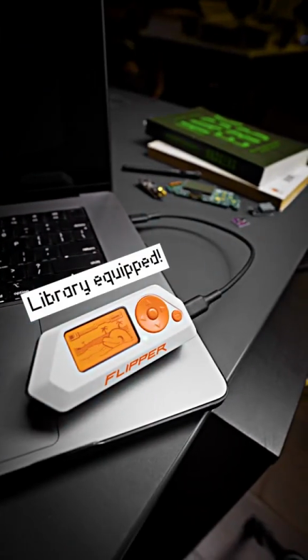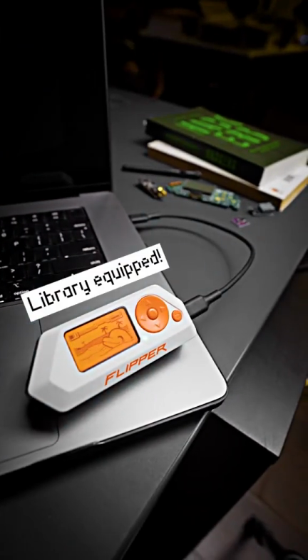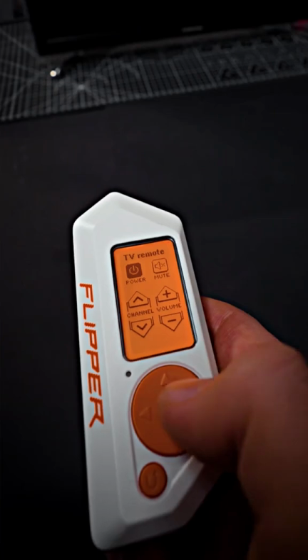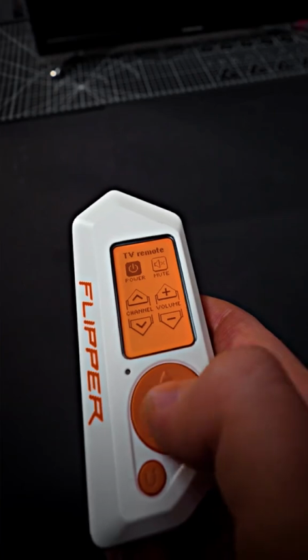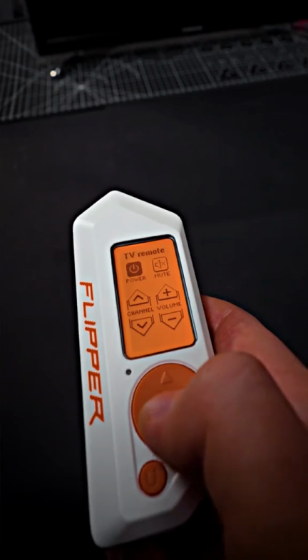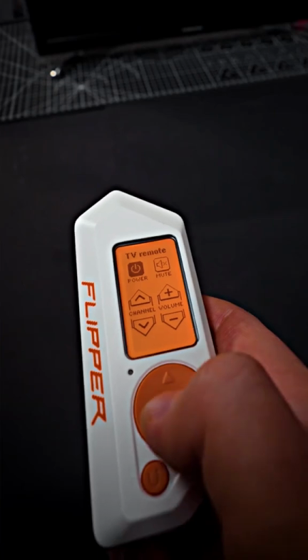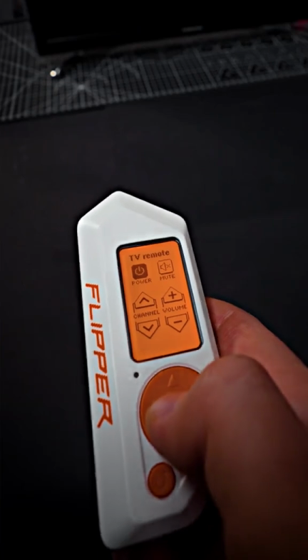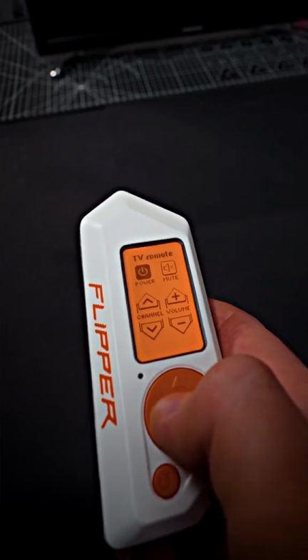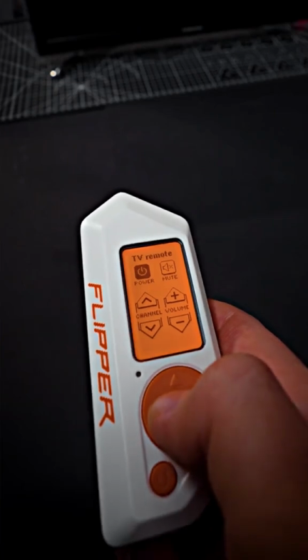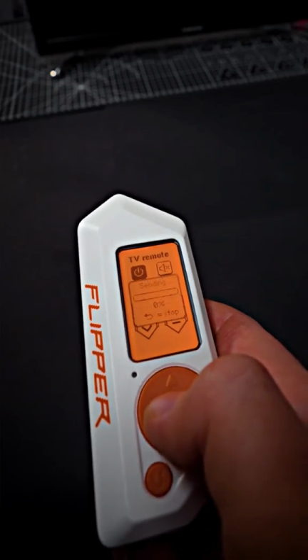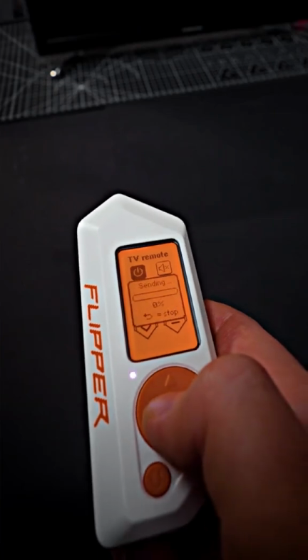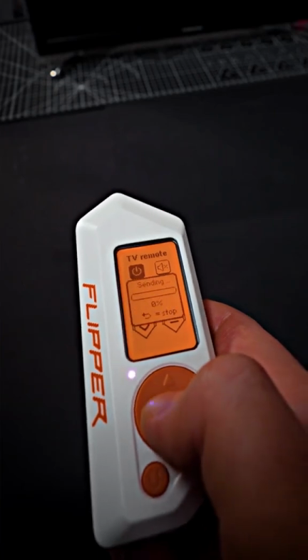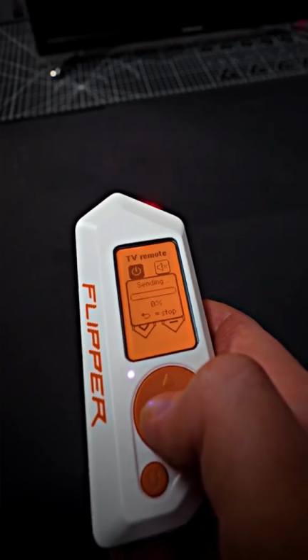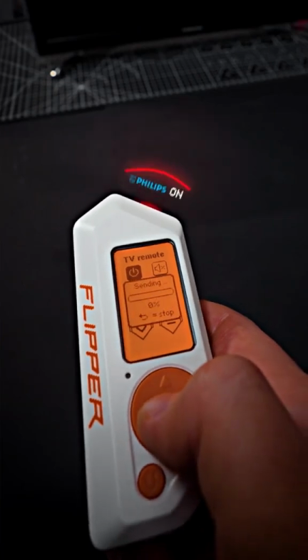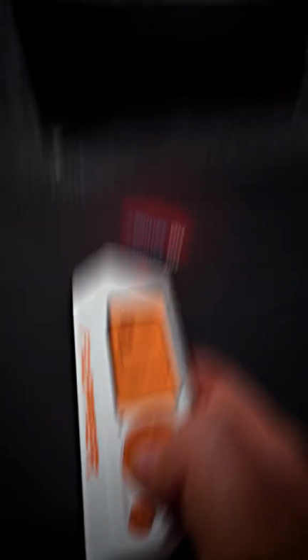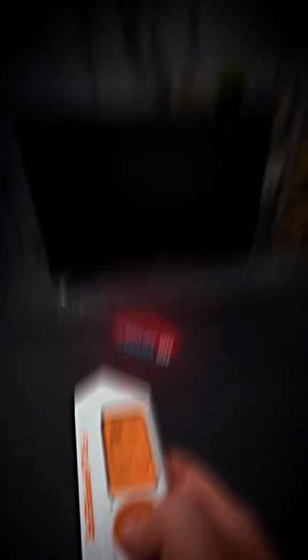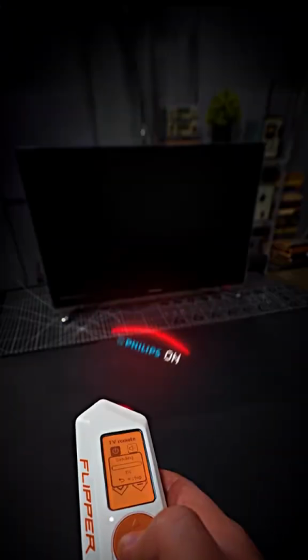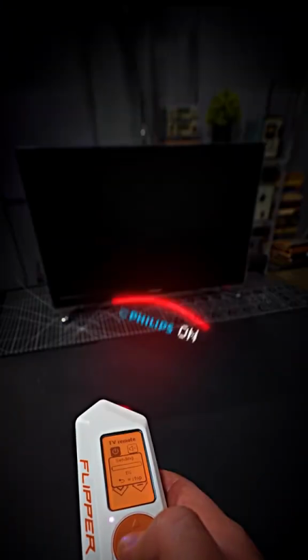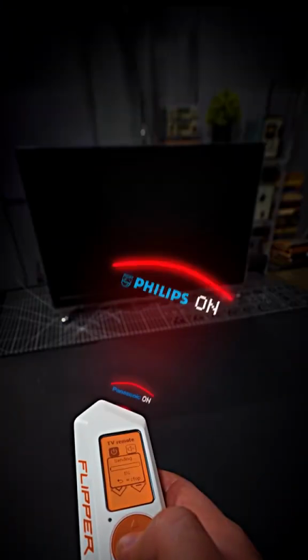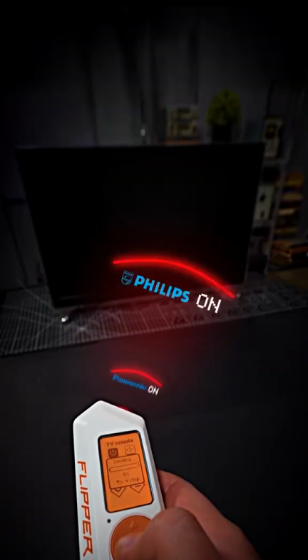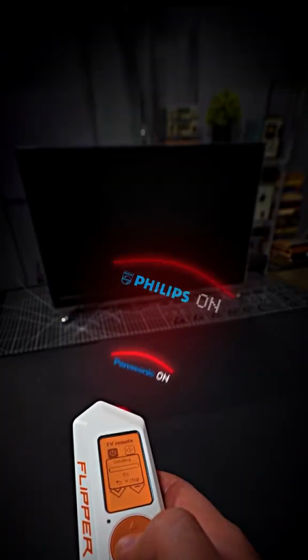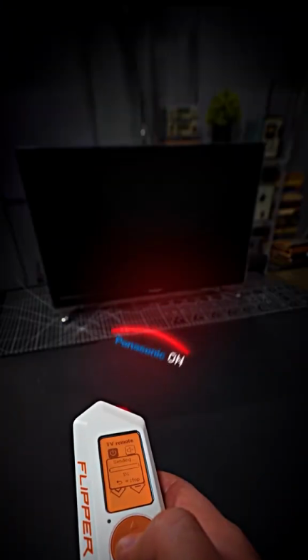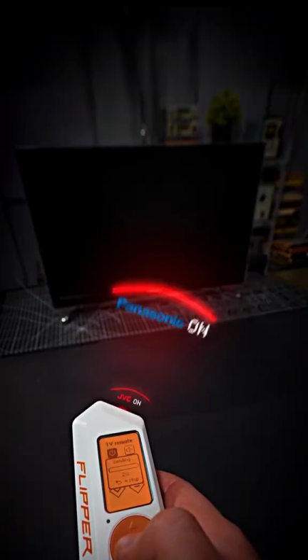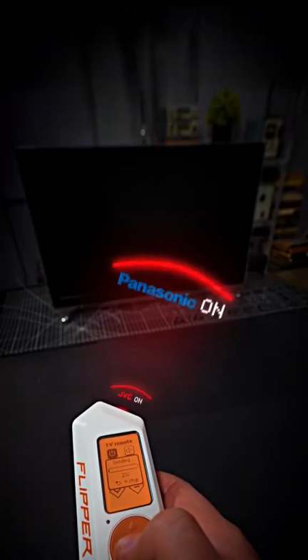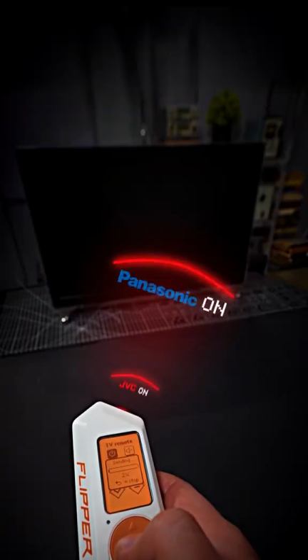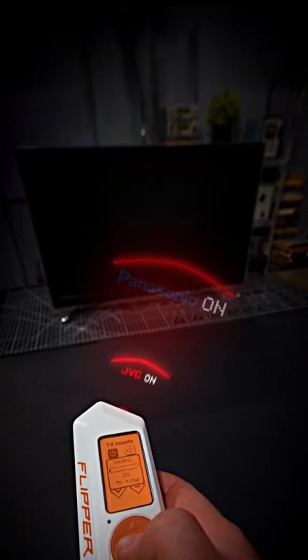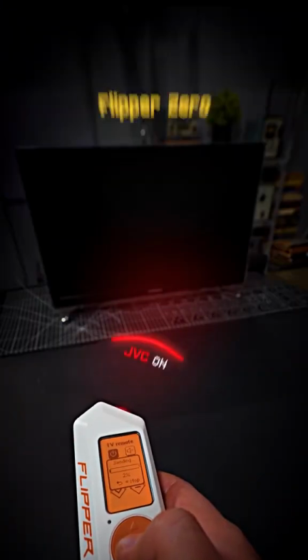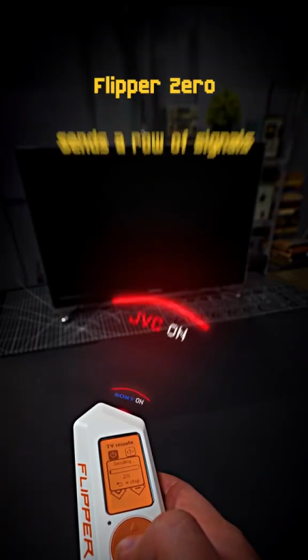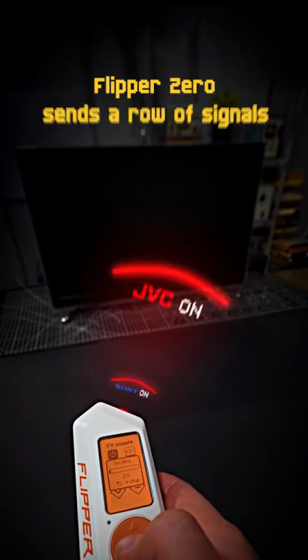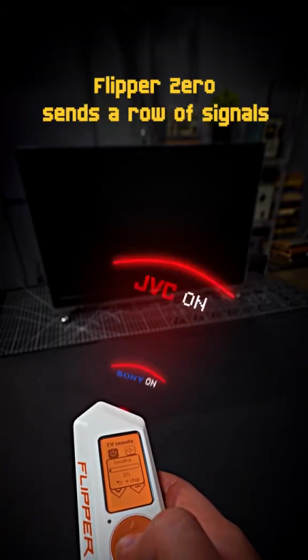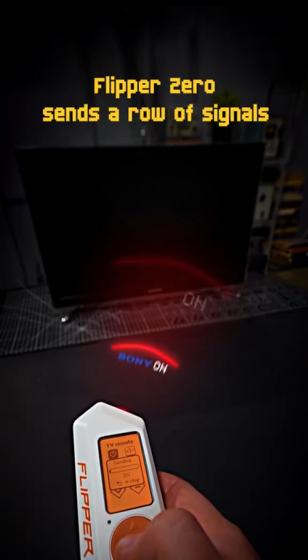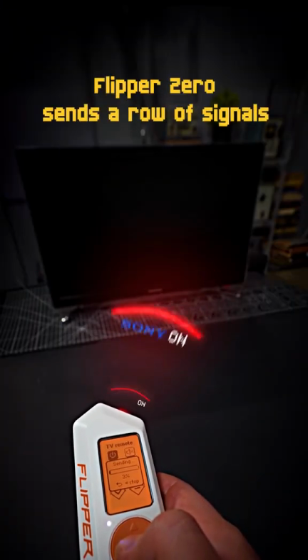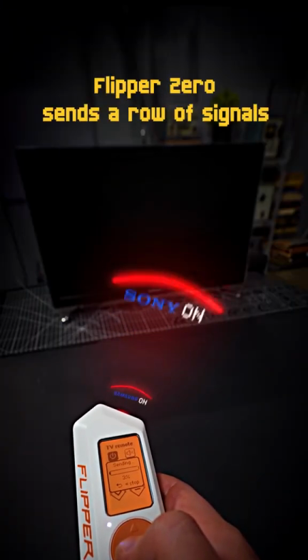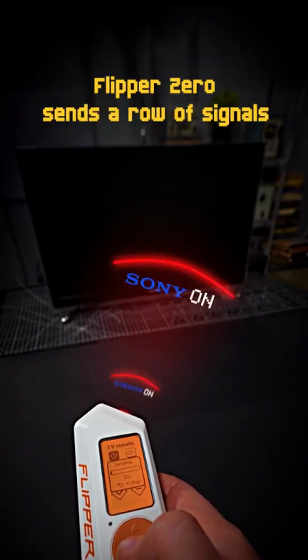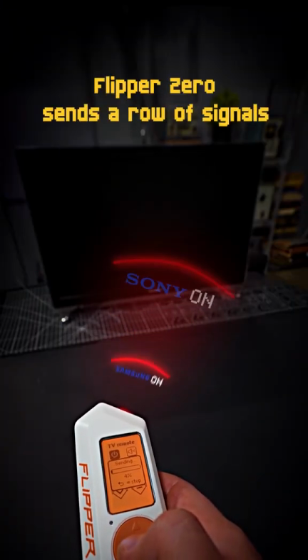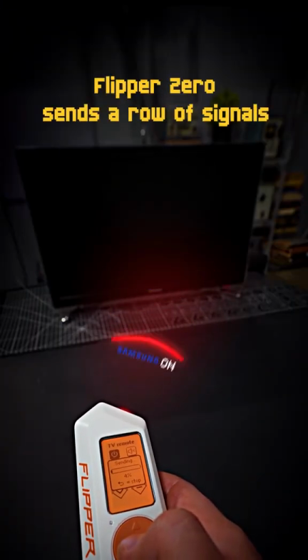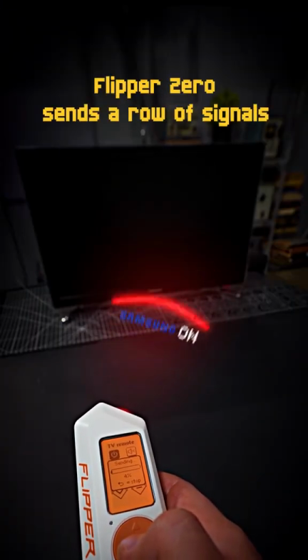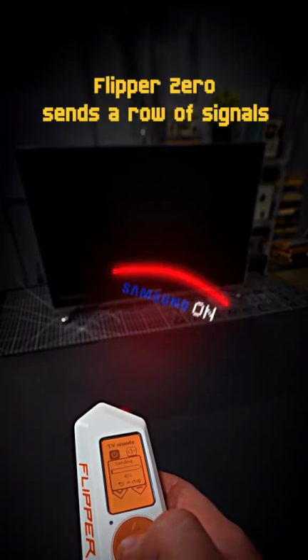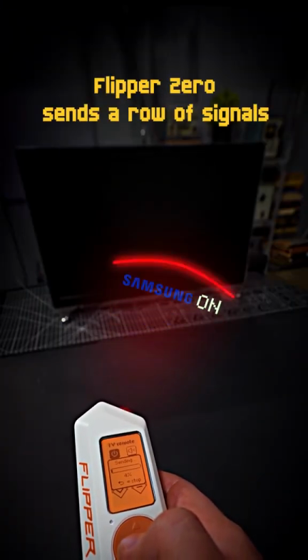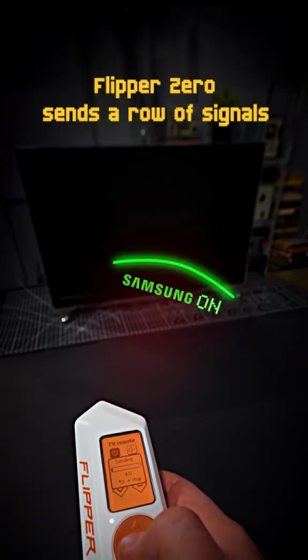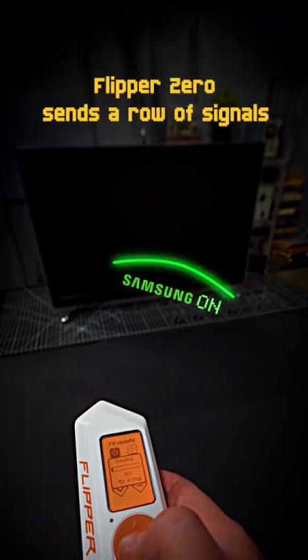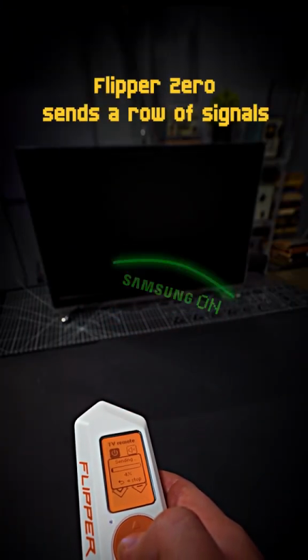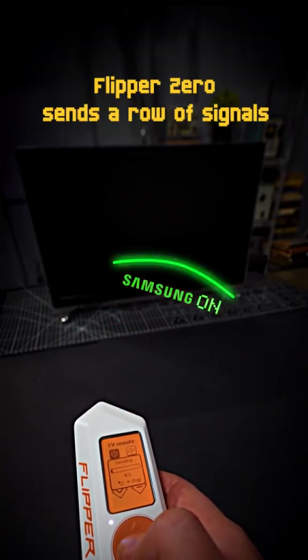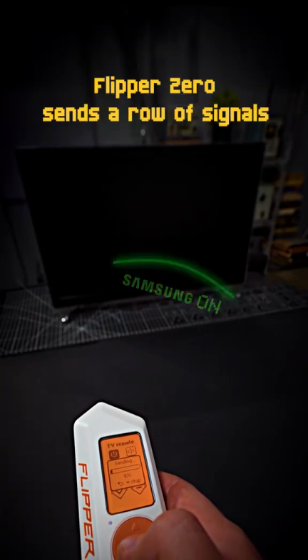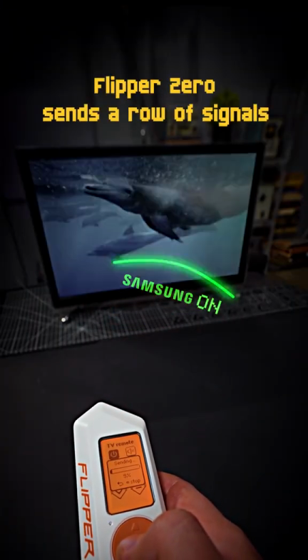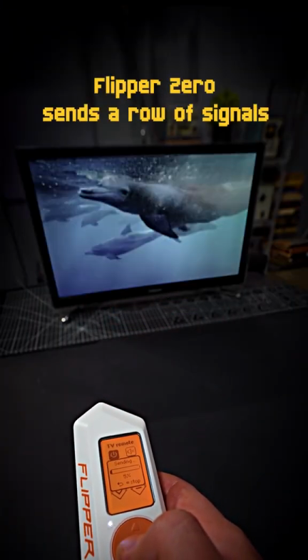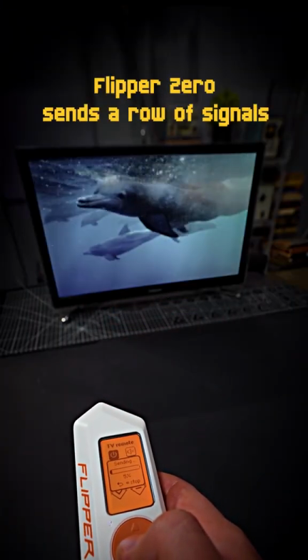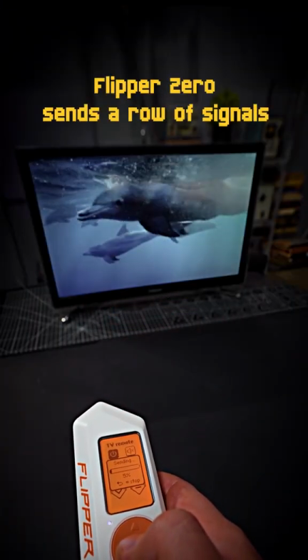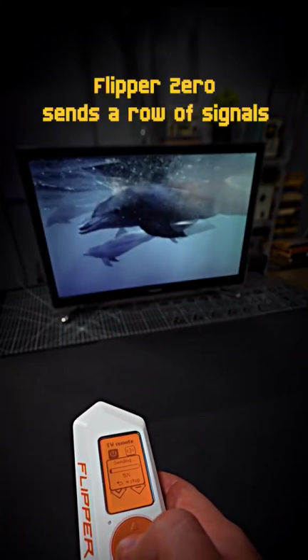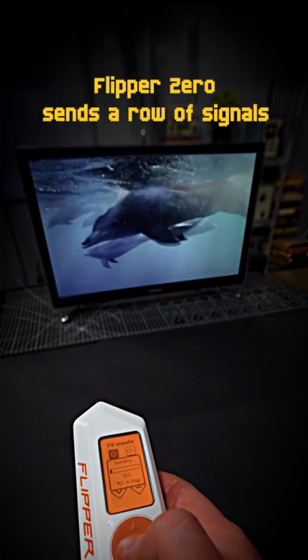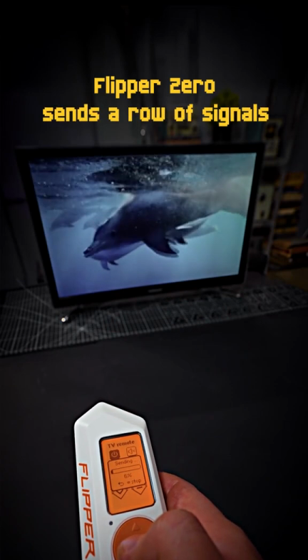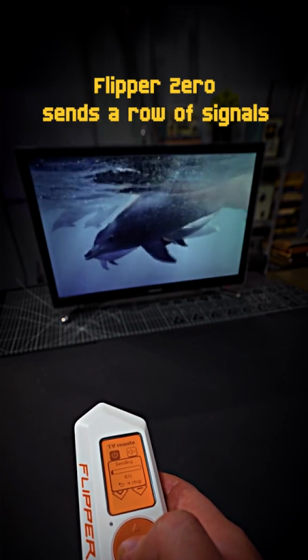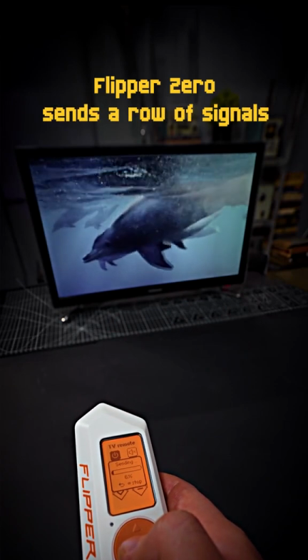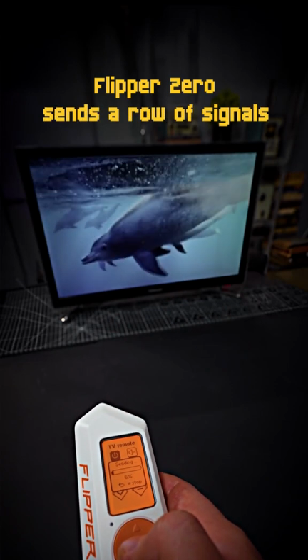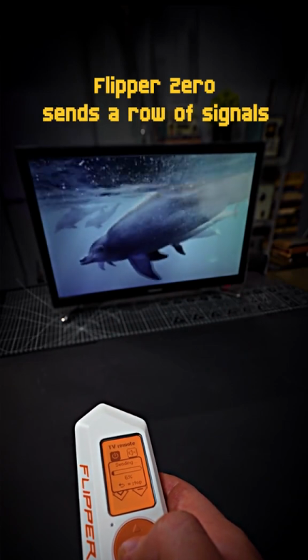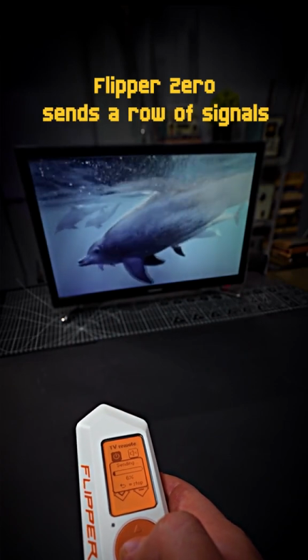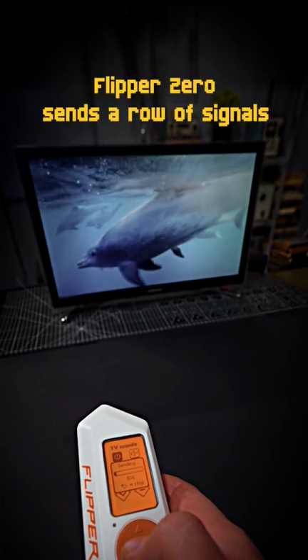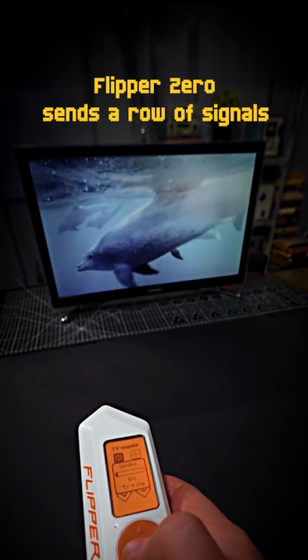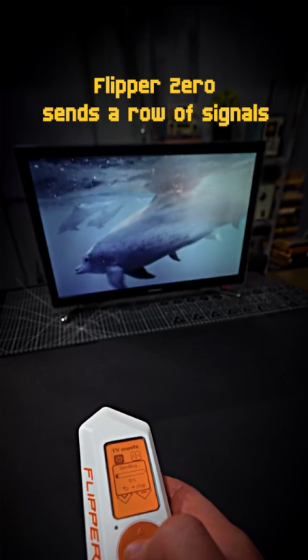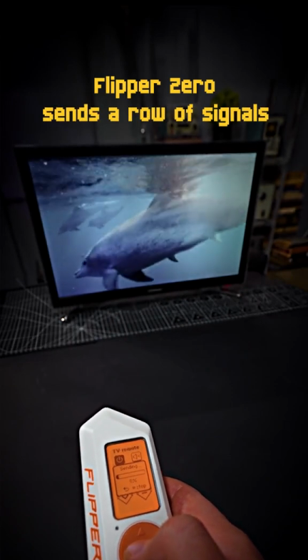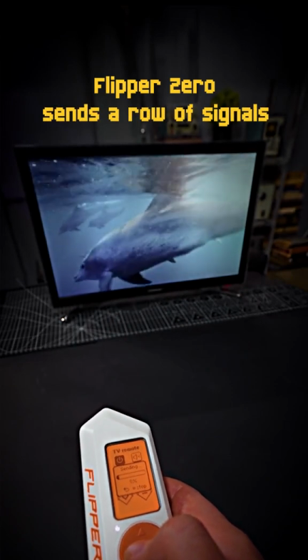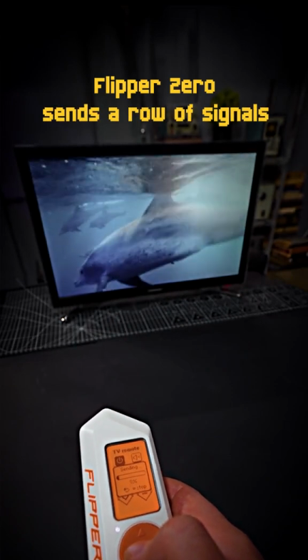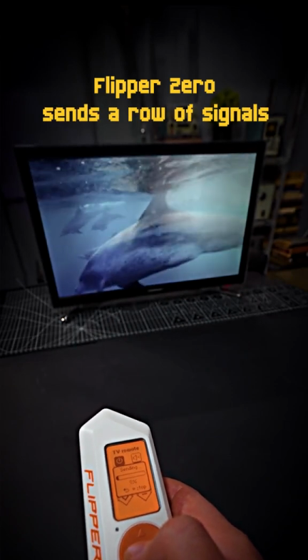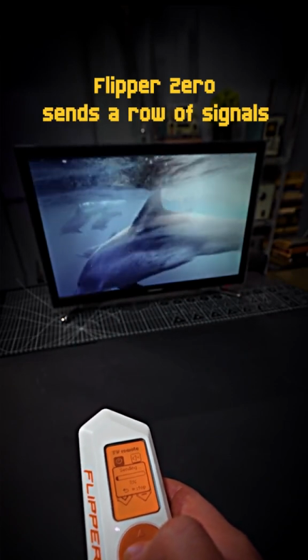Once you press a button, the device starts sending signals one by one. When the right one reaches the TV set, it reacts.